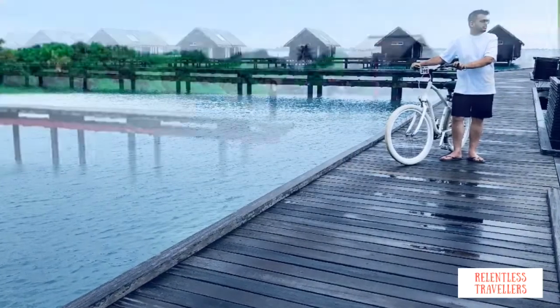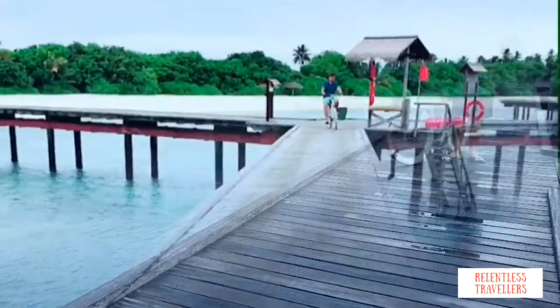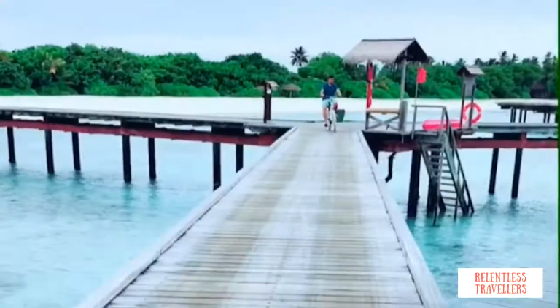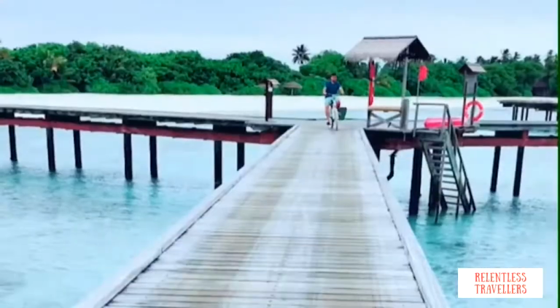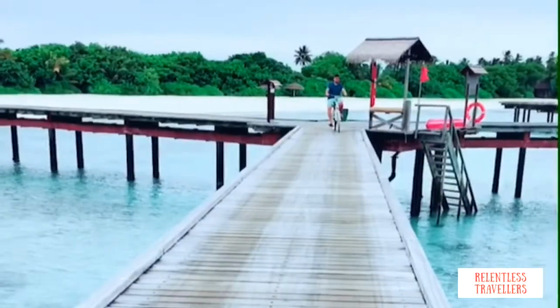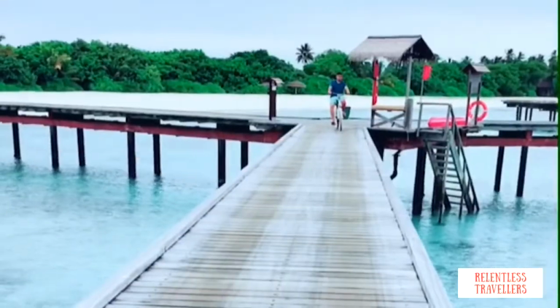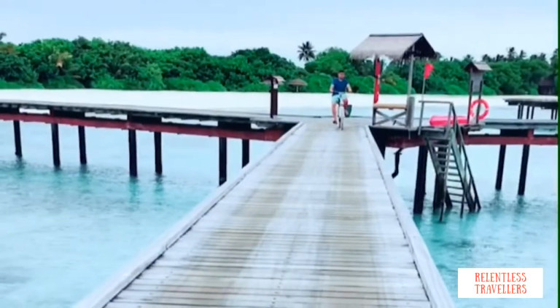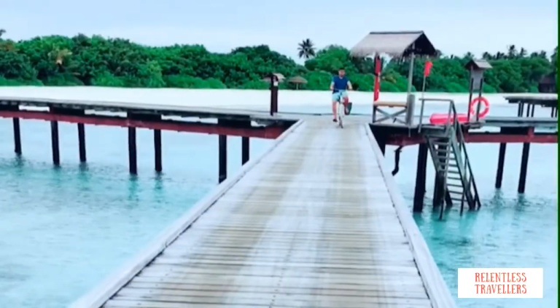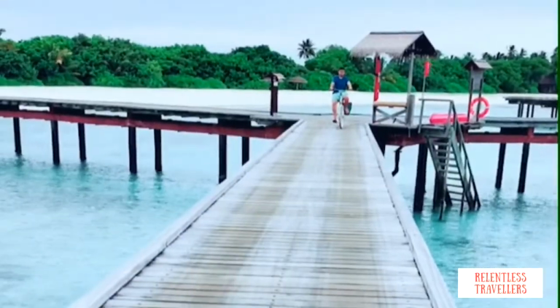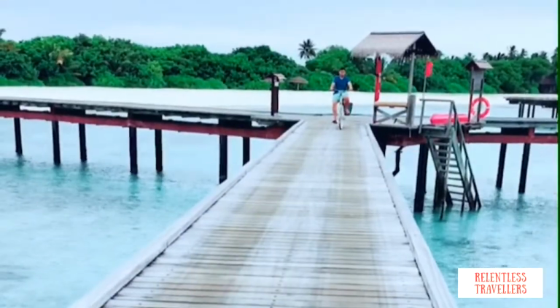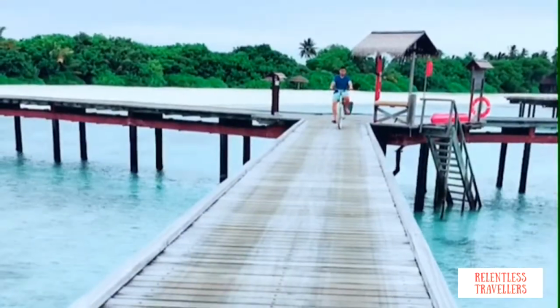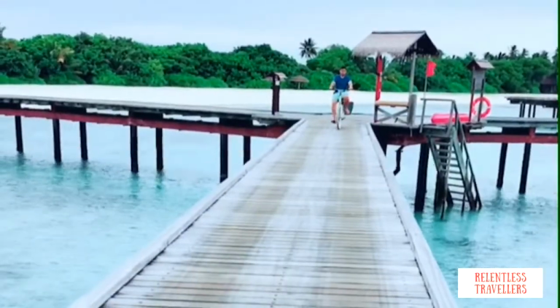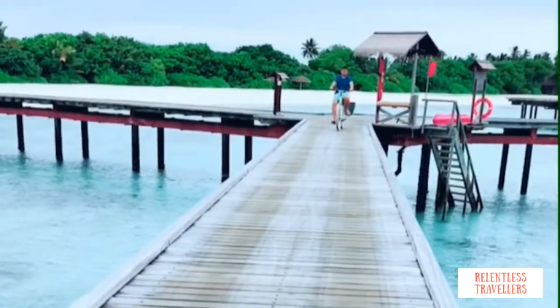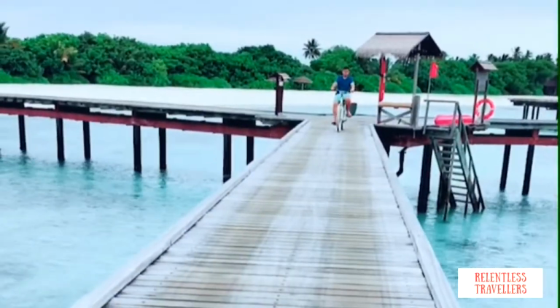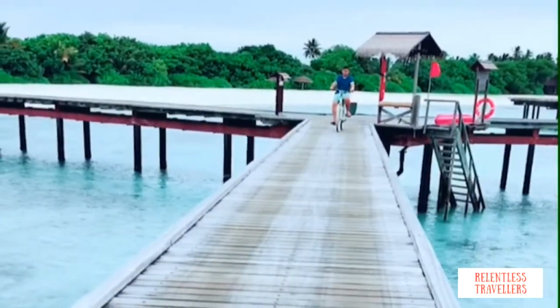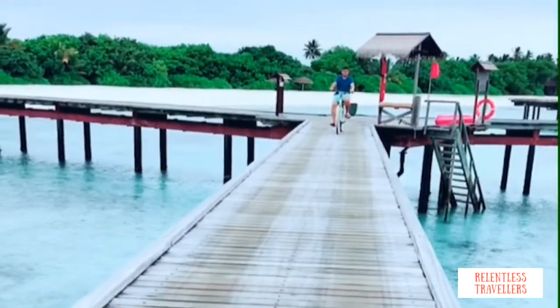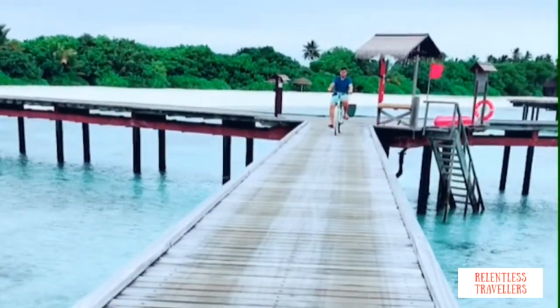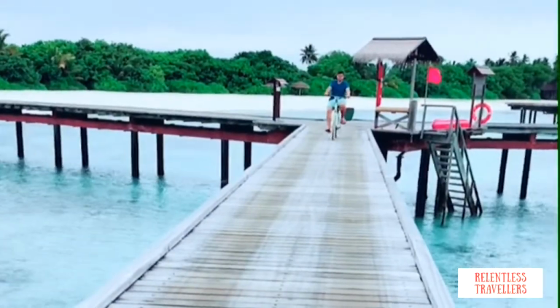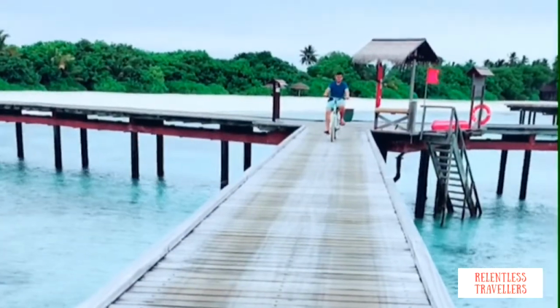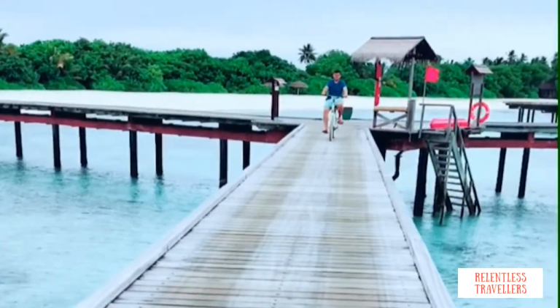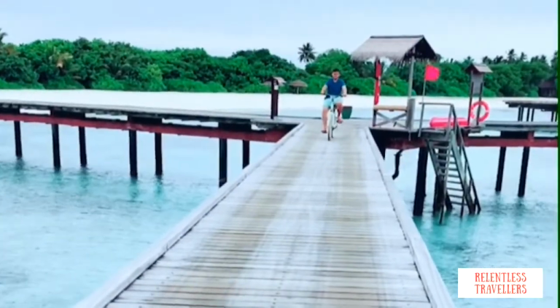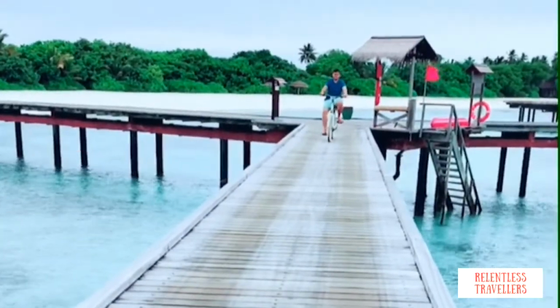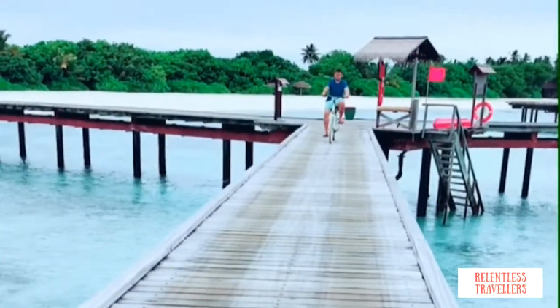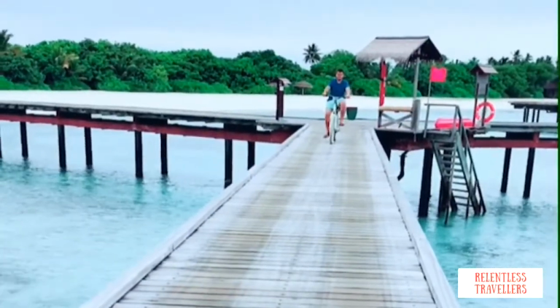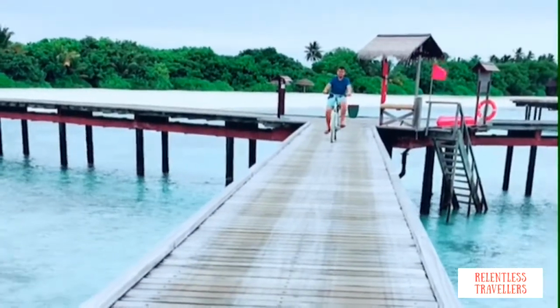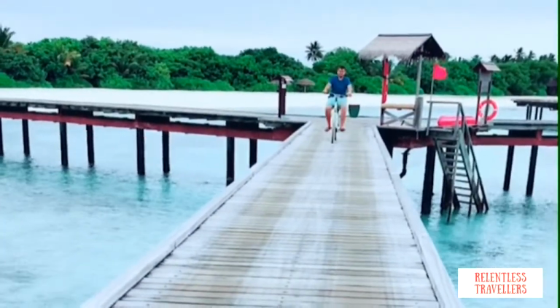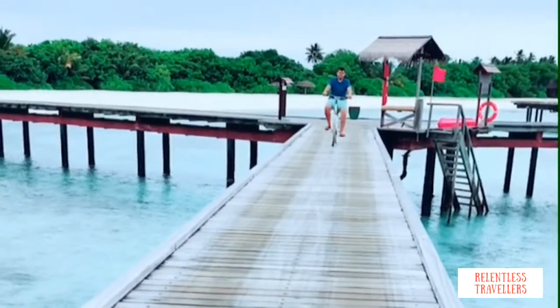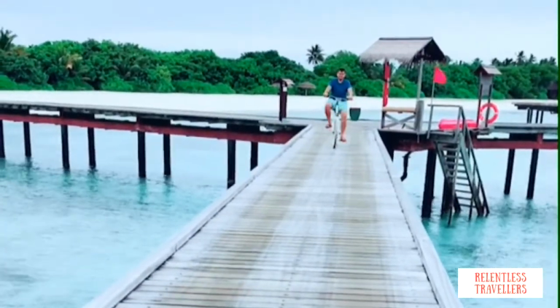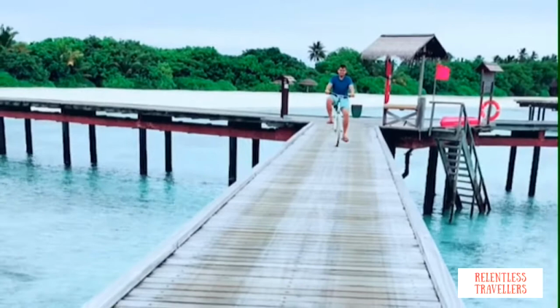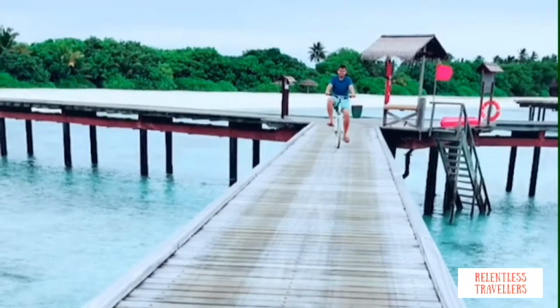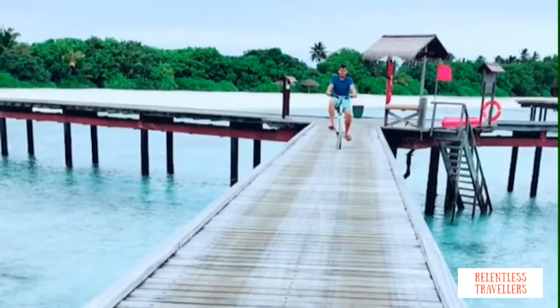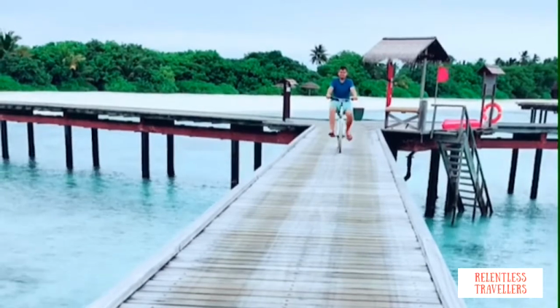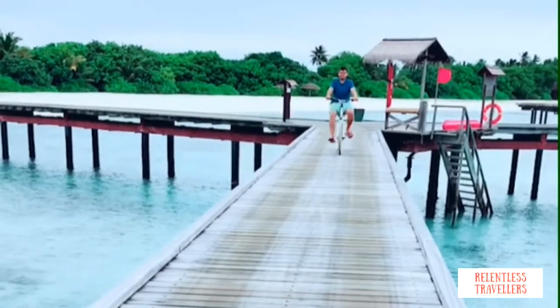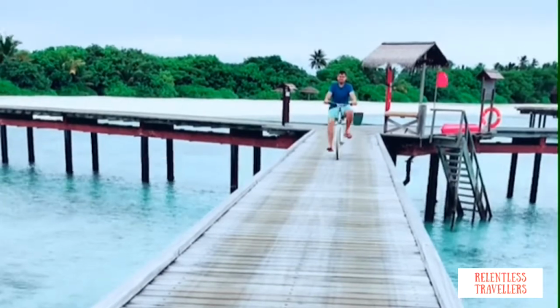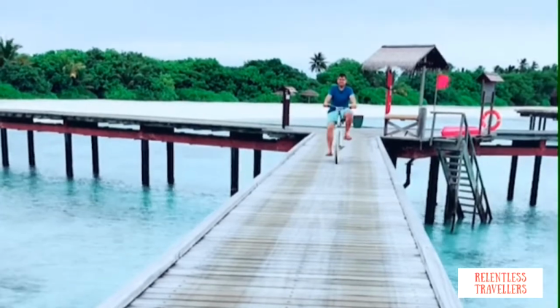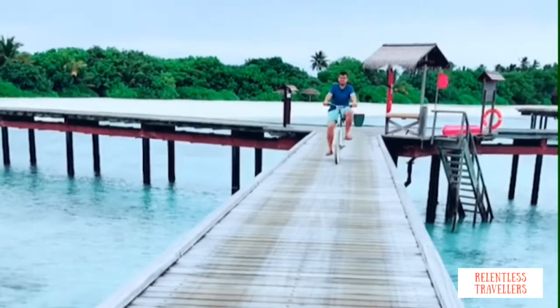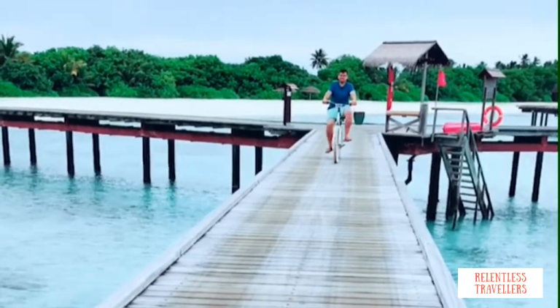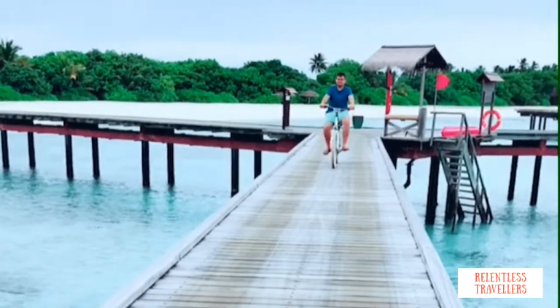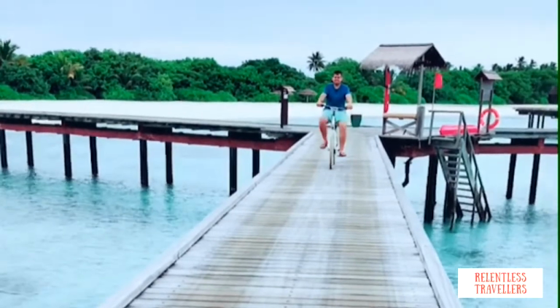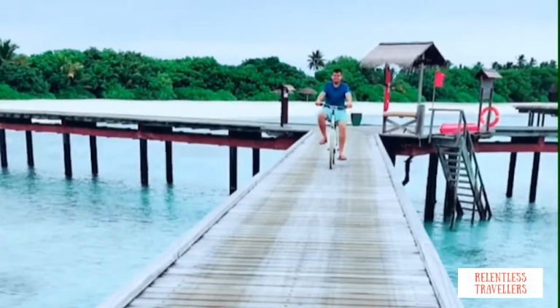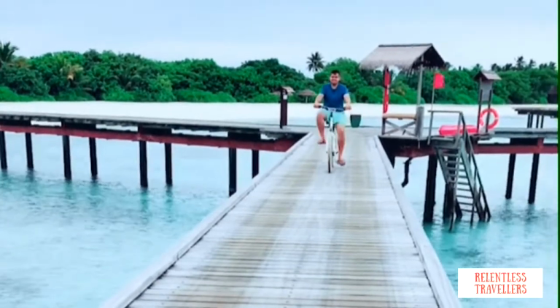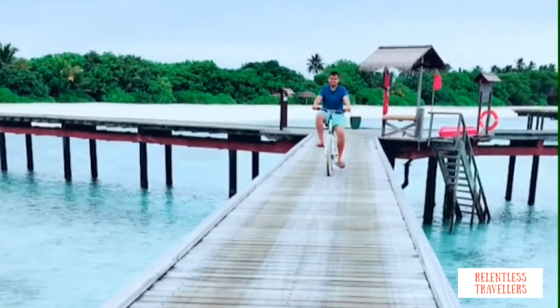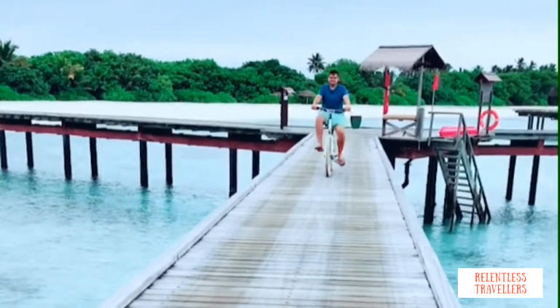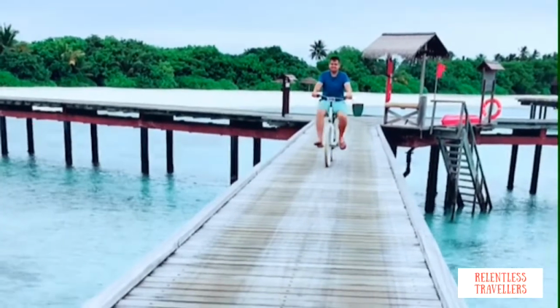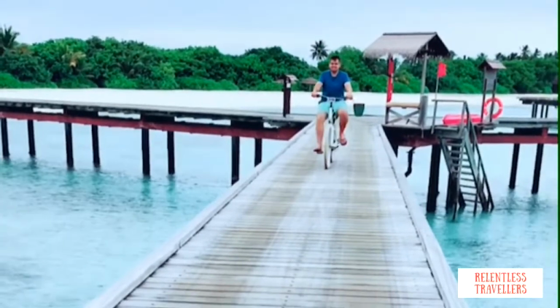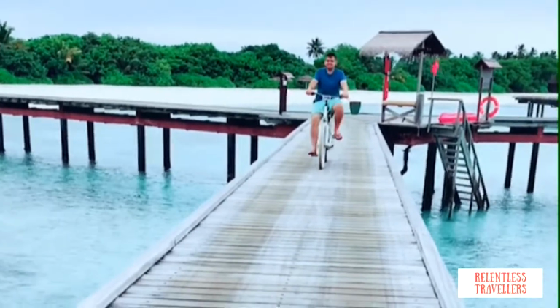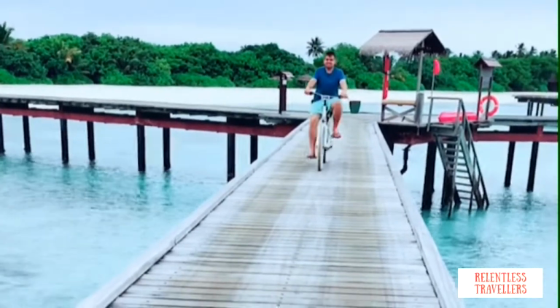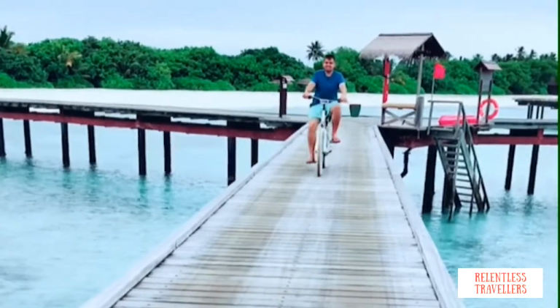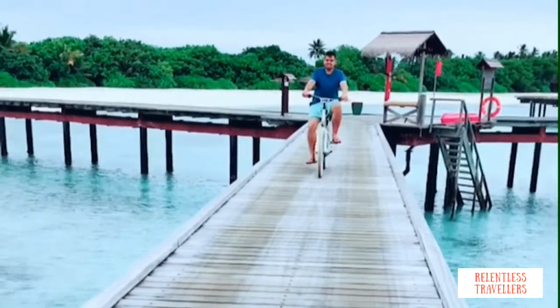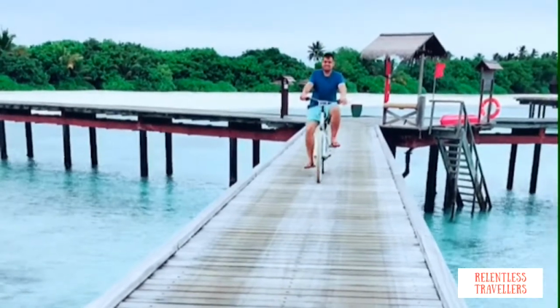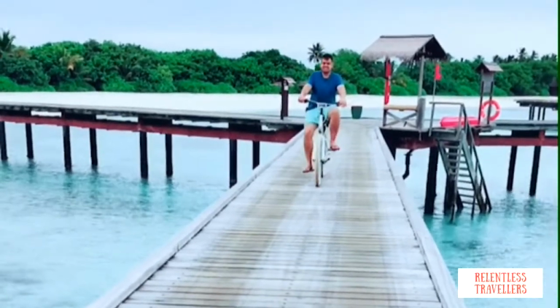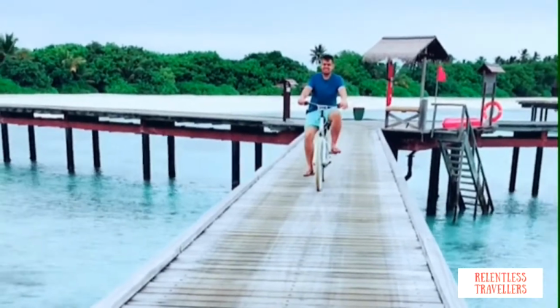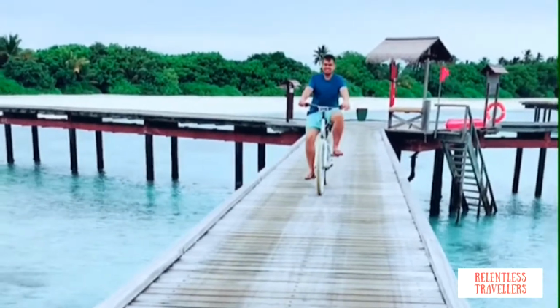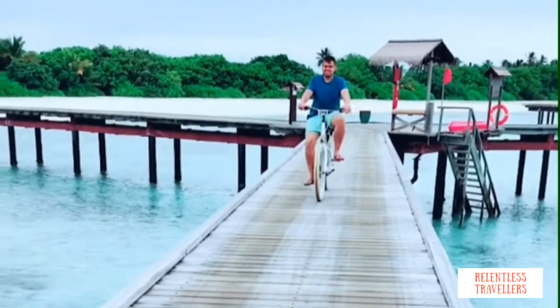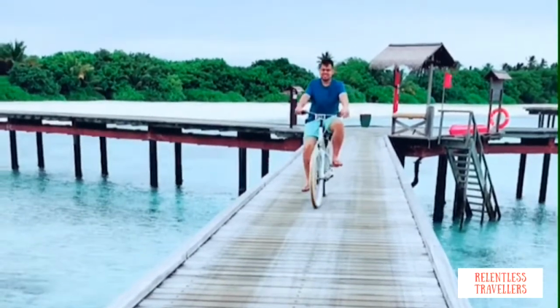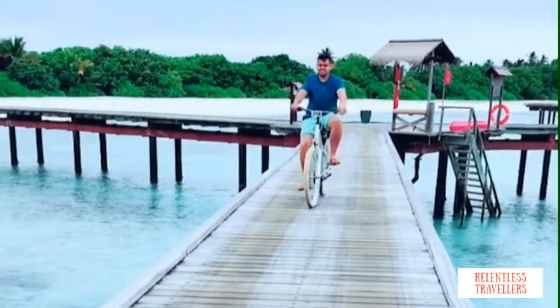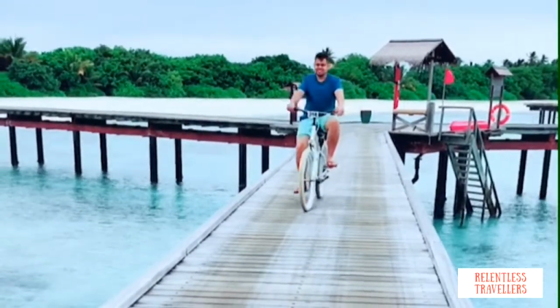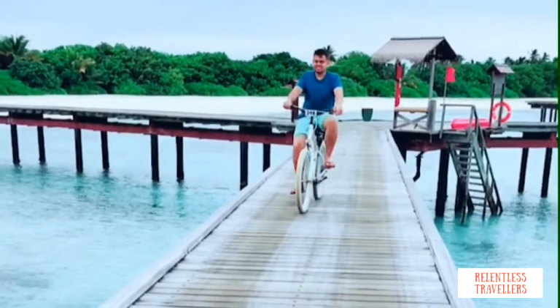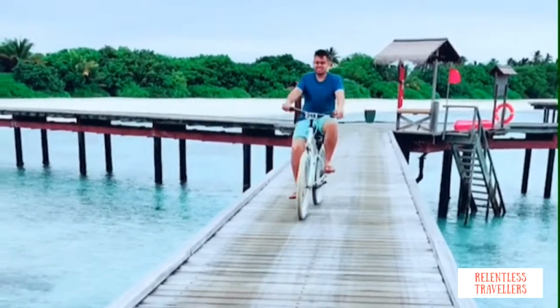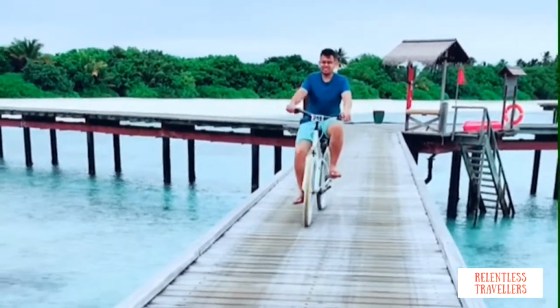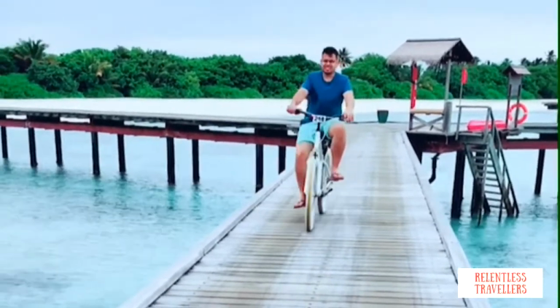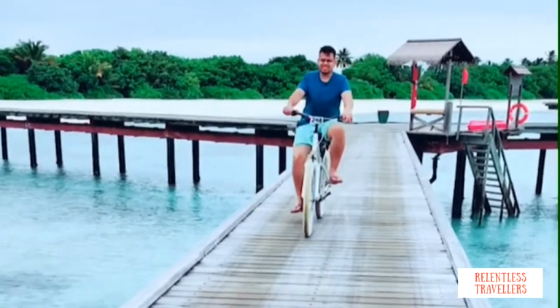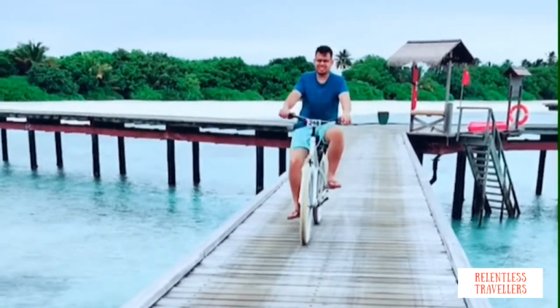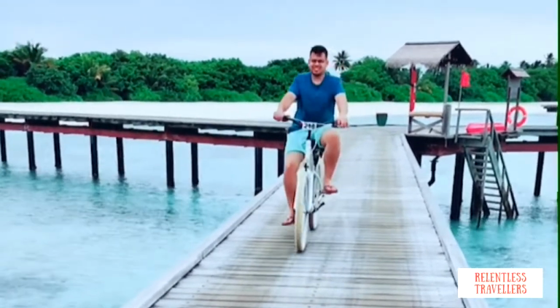After spending some time on the beach and some snorkeling fun, we are now heading towards our breakfast.